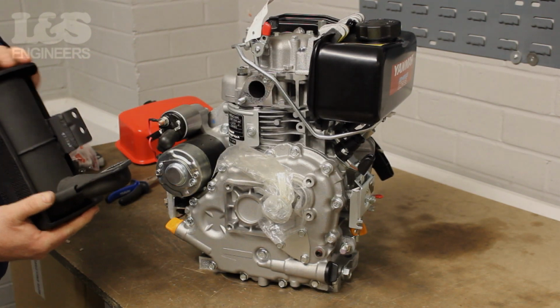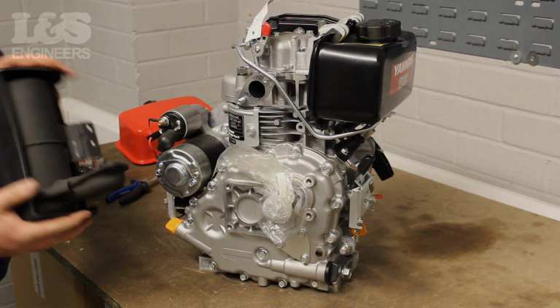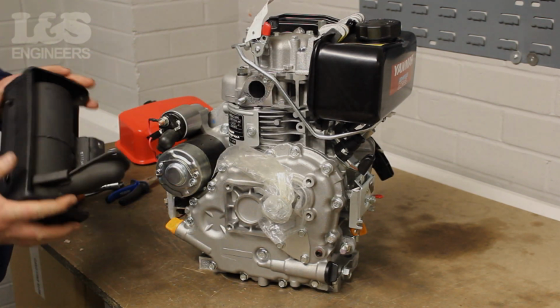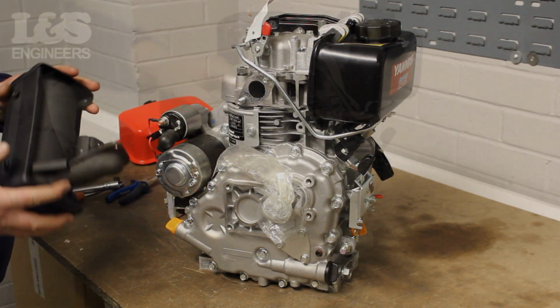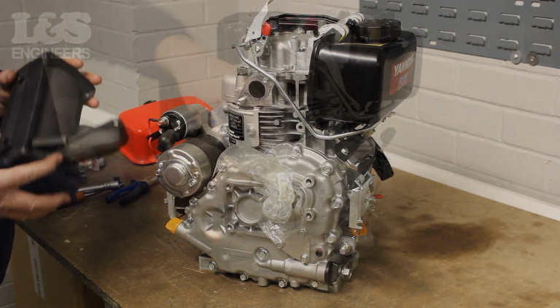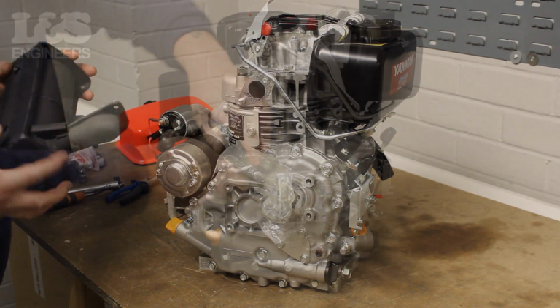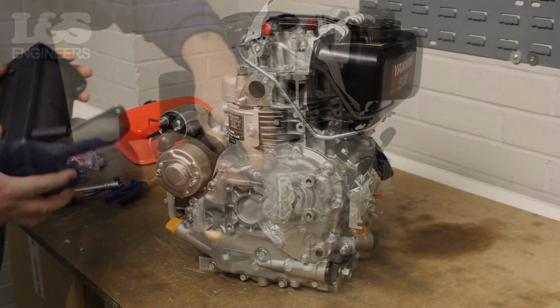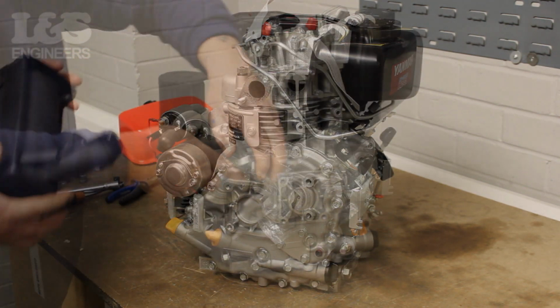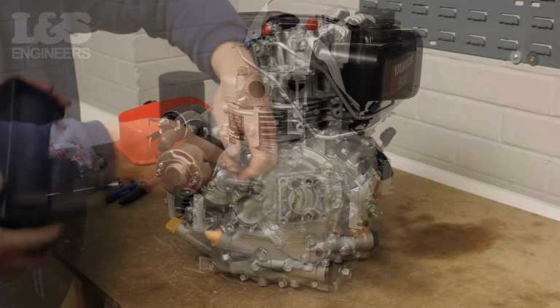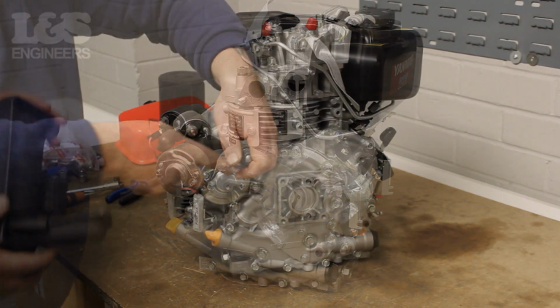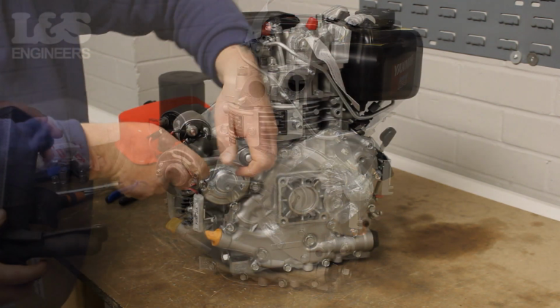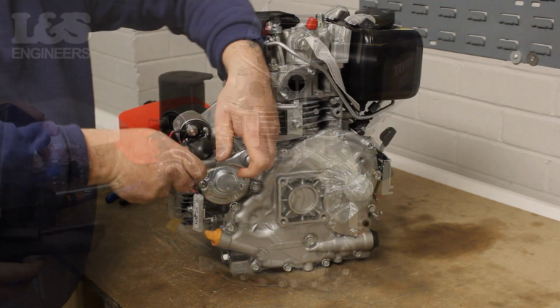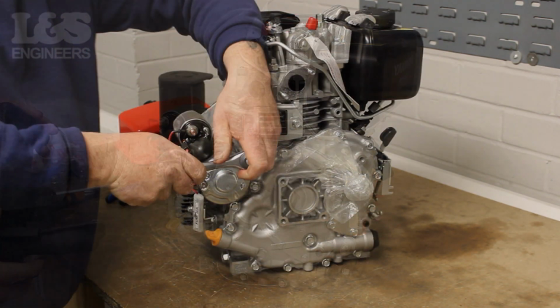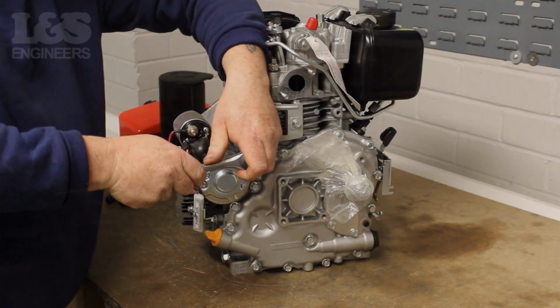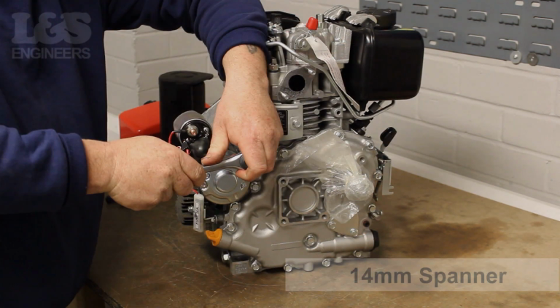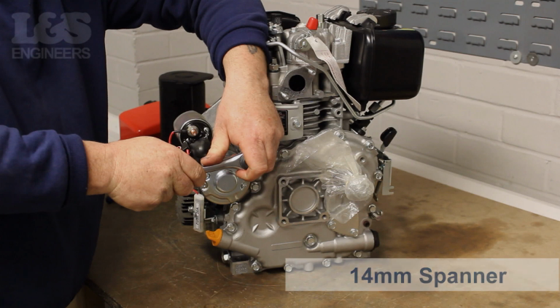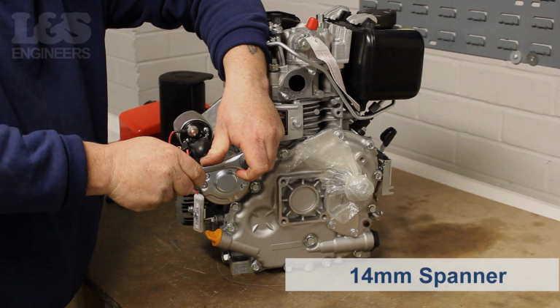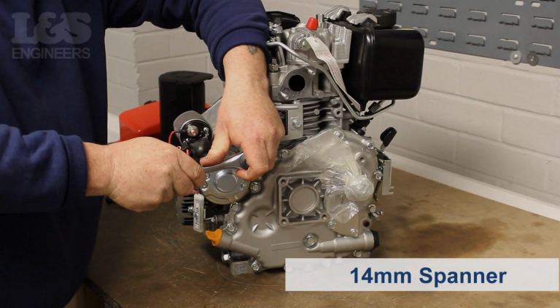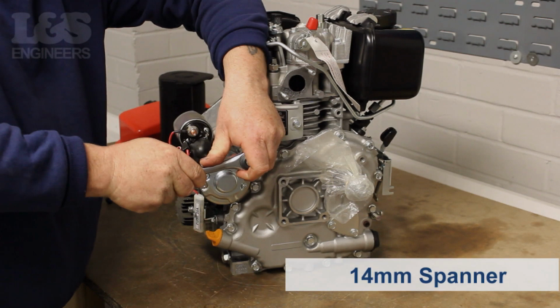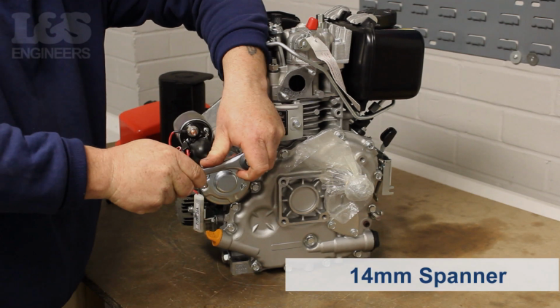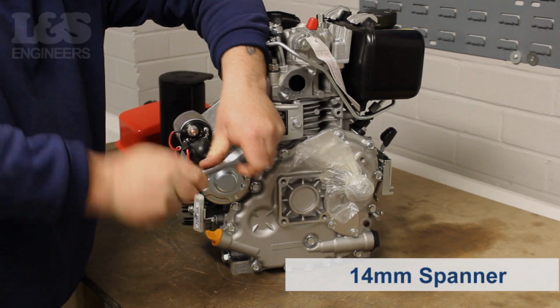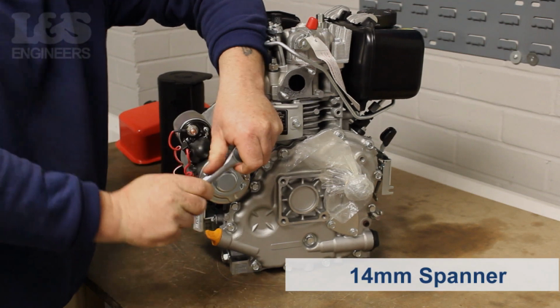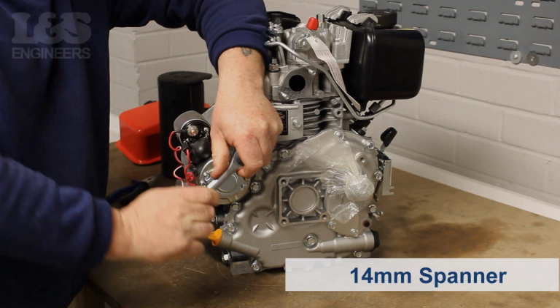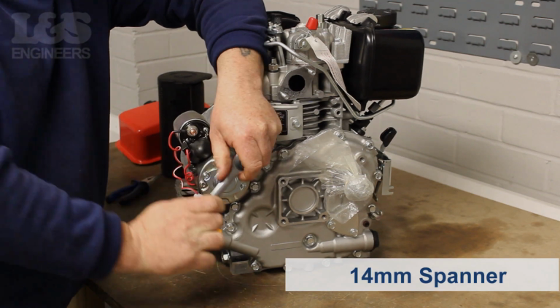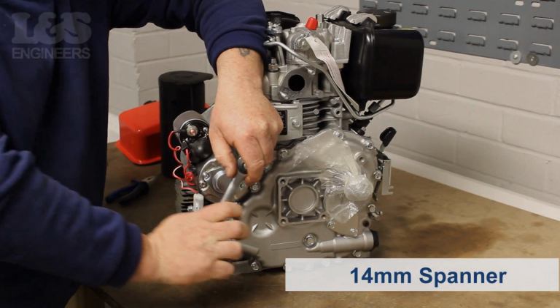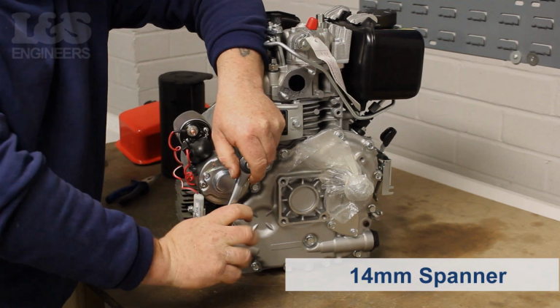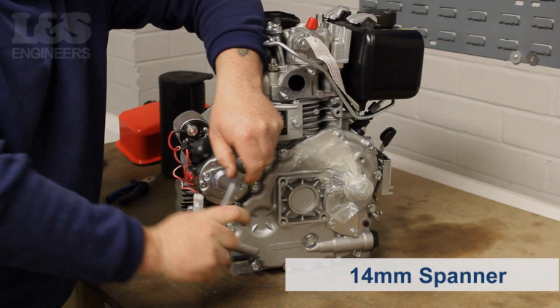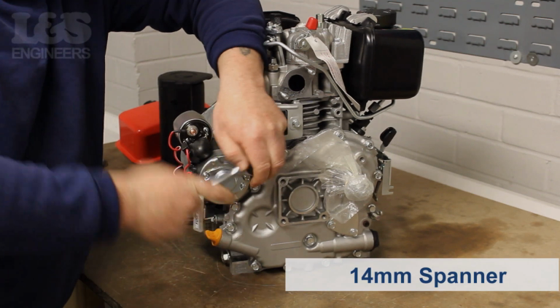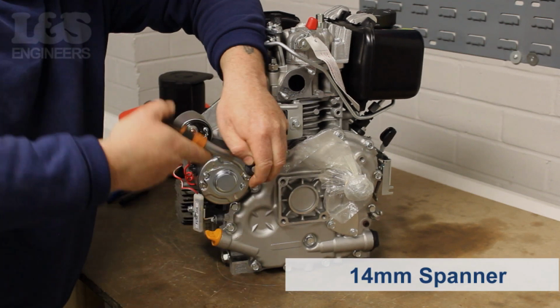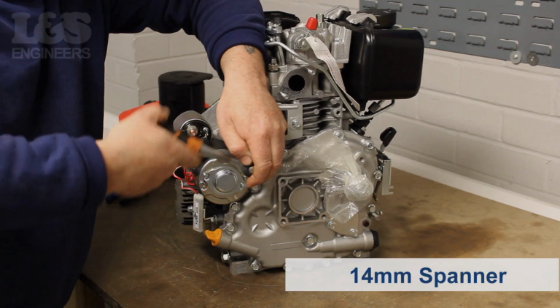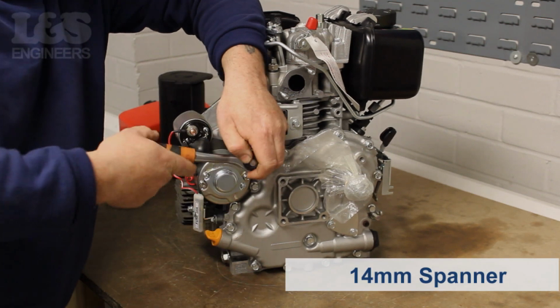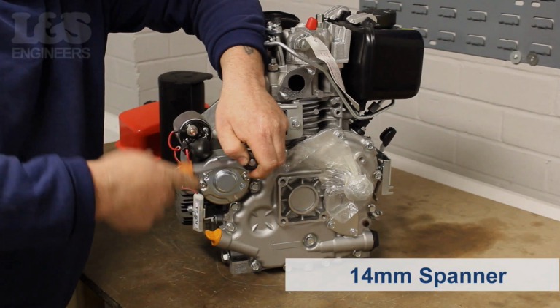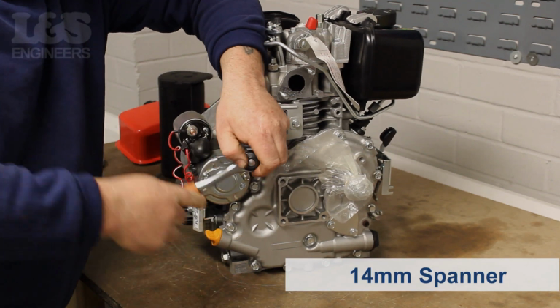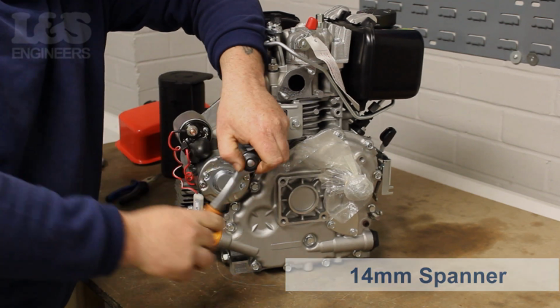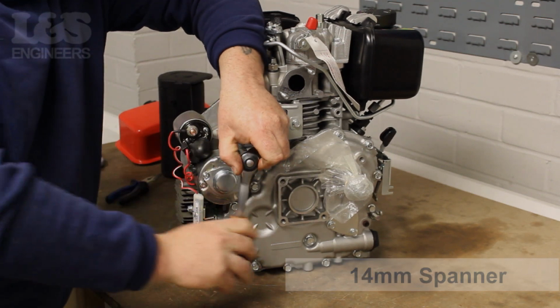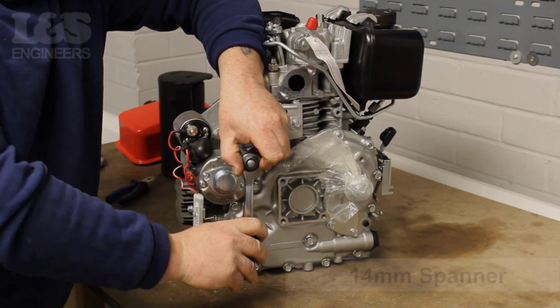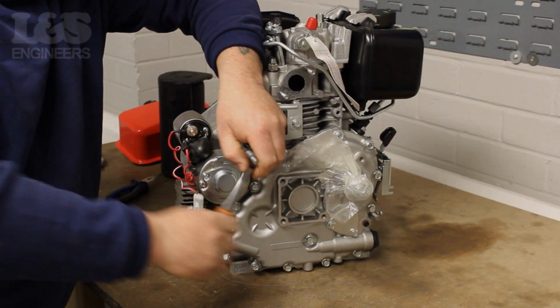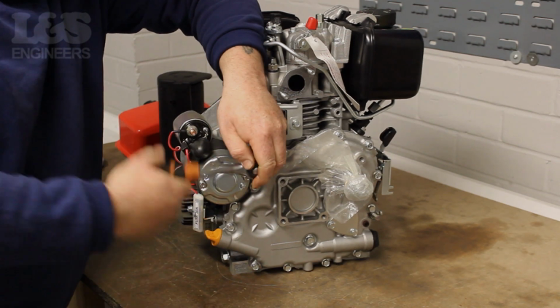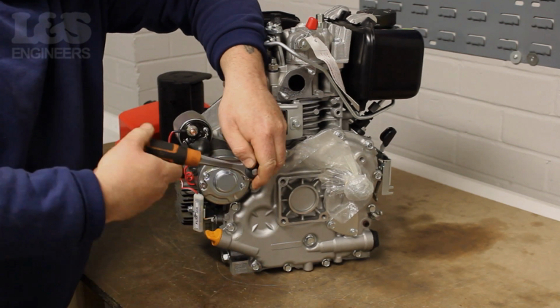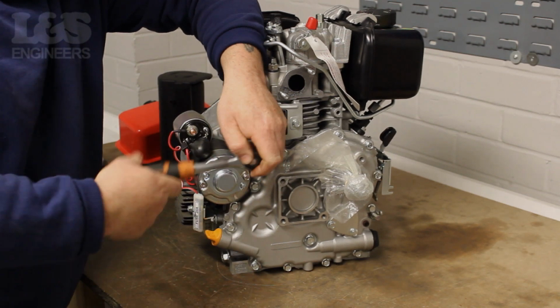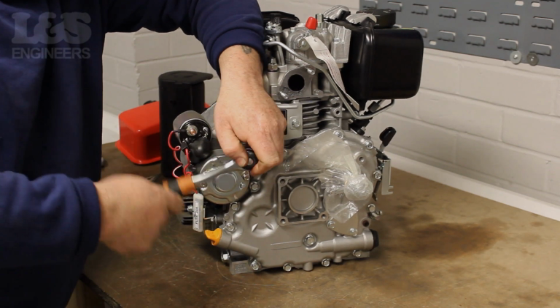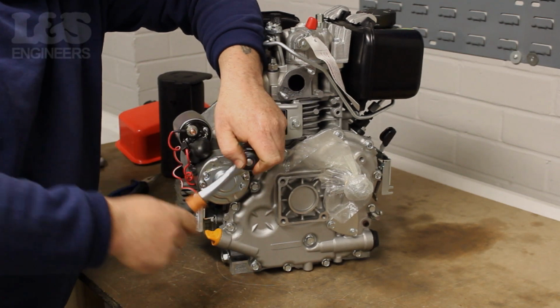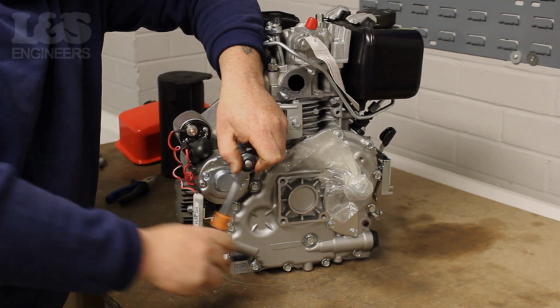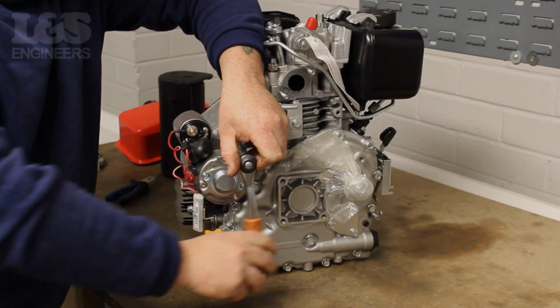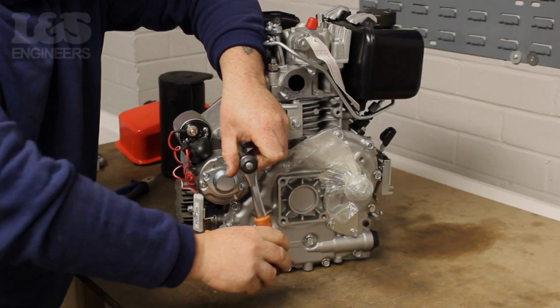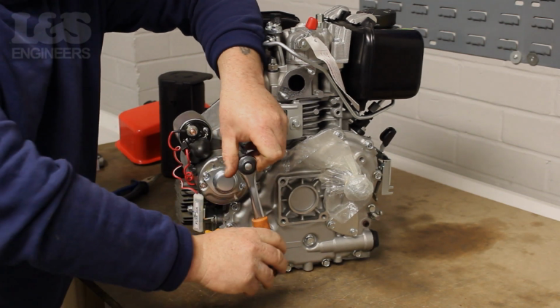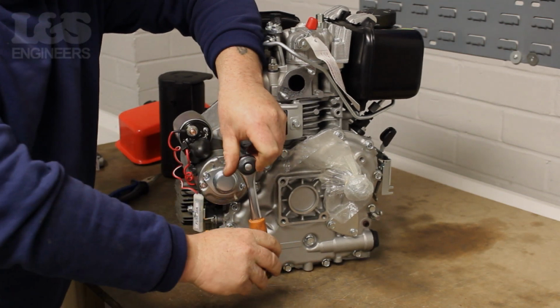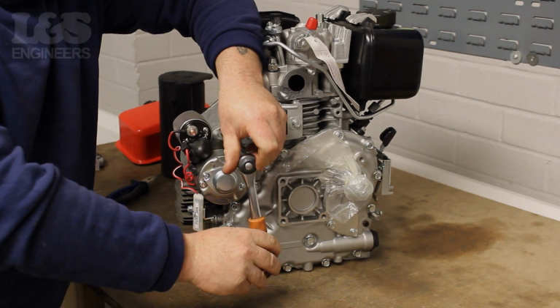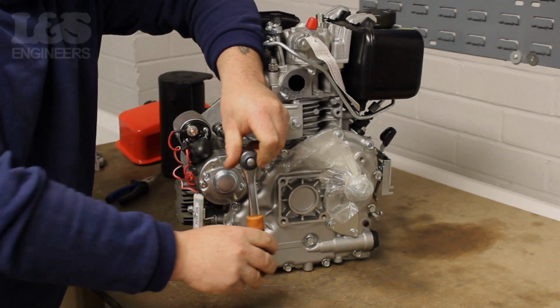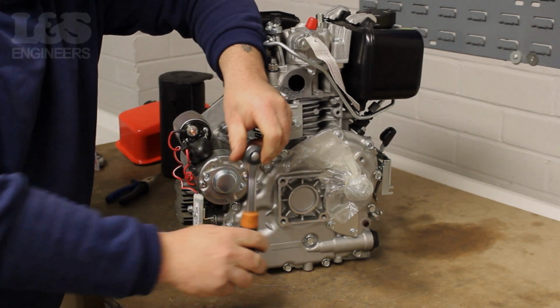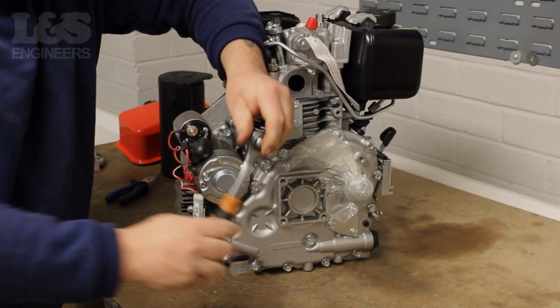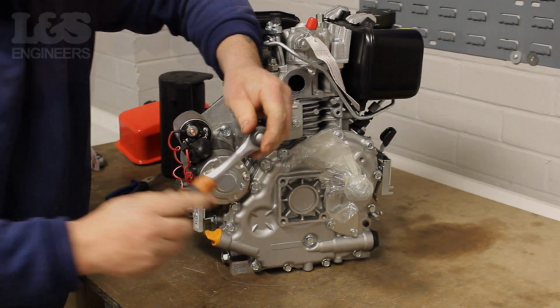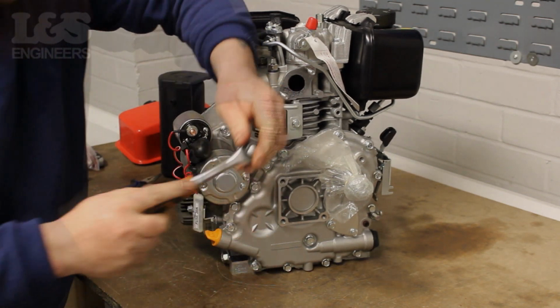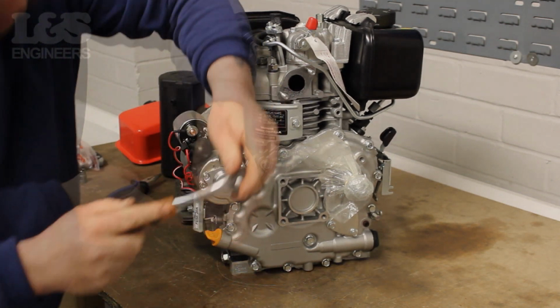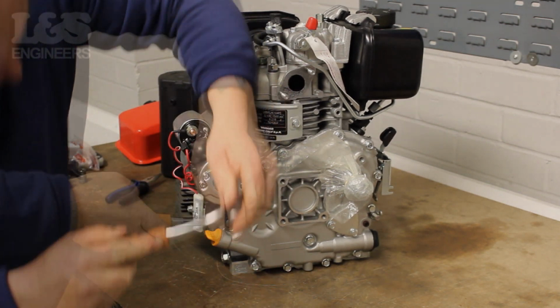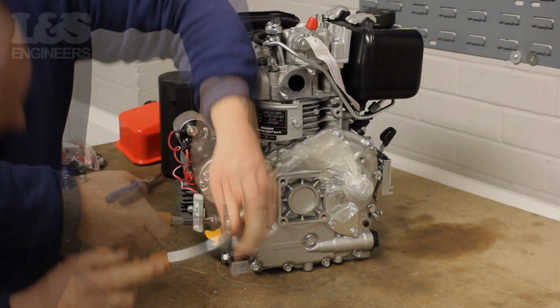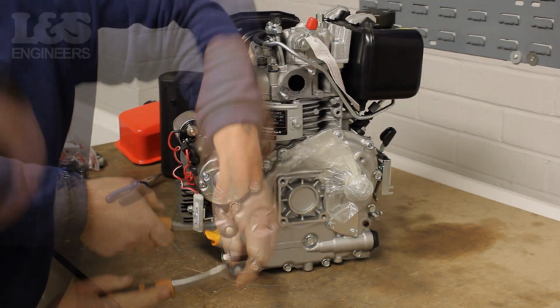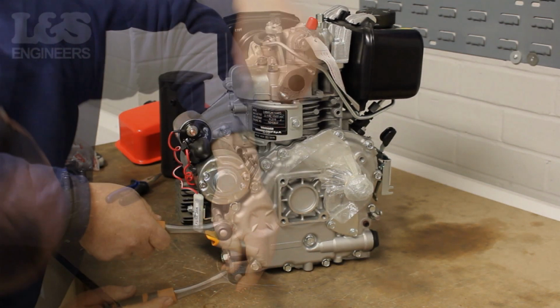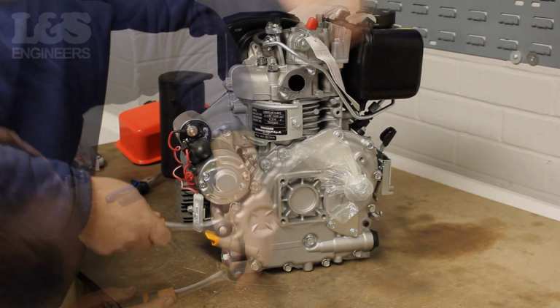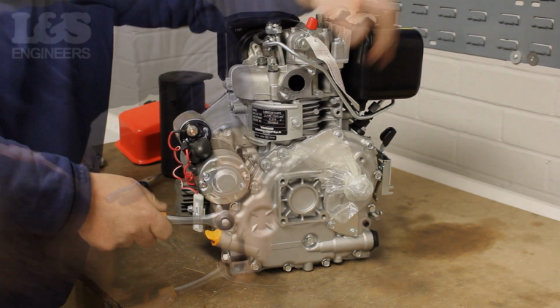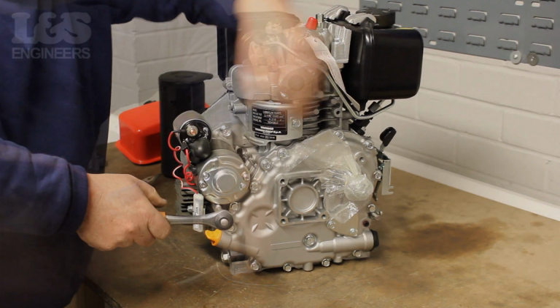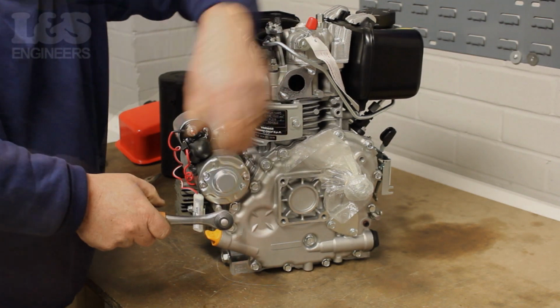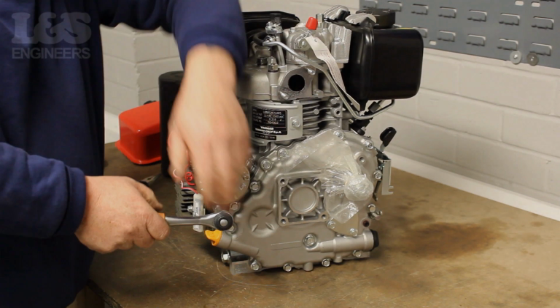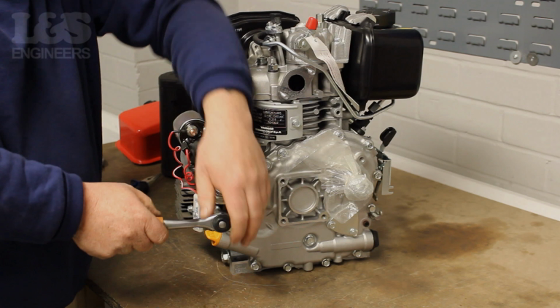Now using a 14mm spanner you need to loosen the two 14mm bolts which fix the starter motor to the engine.